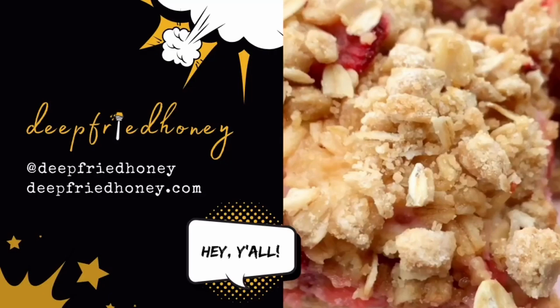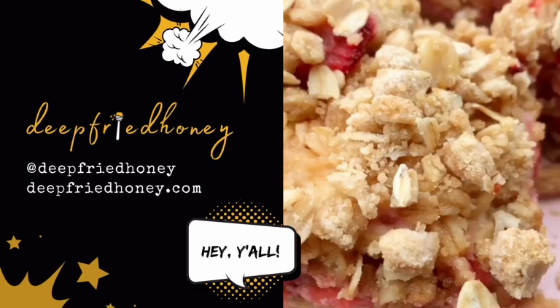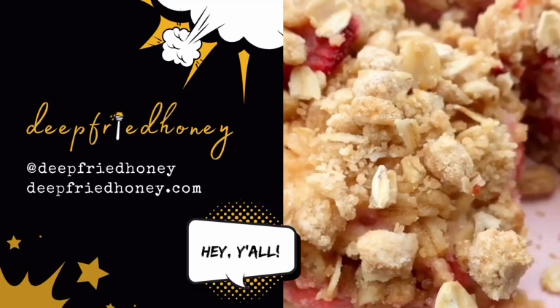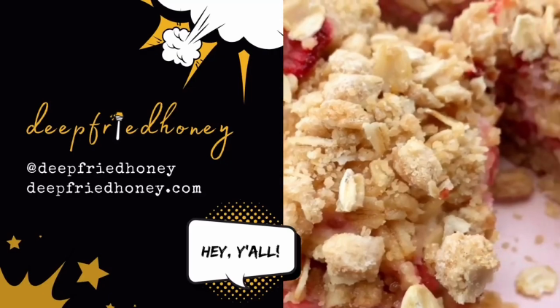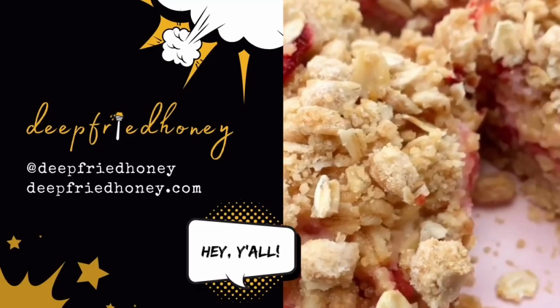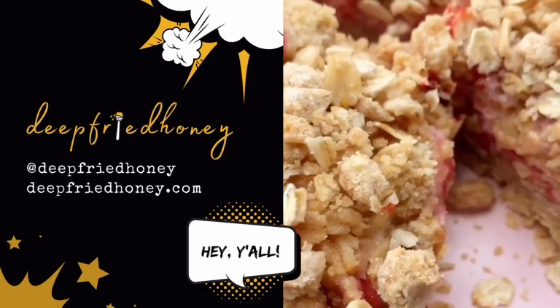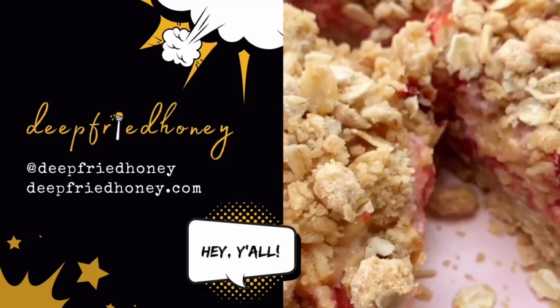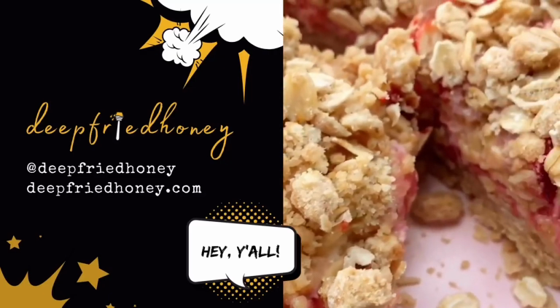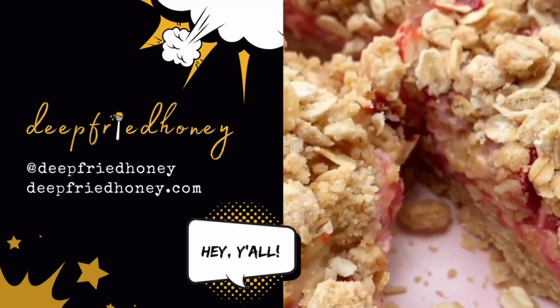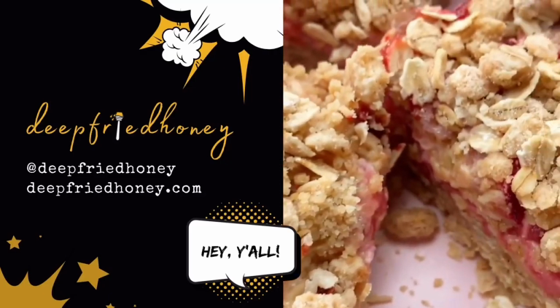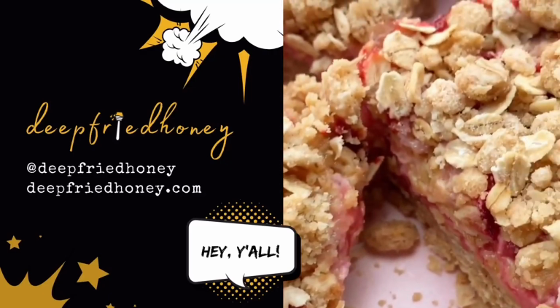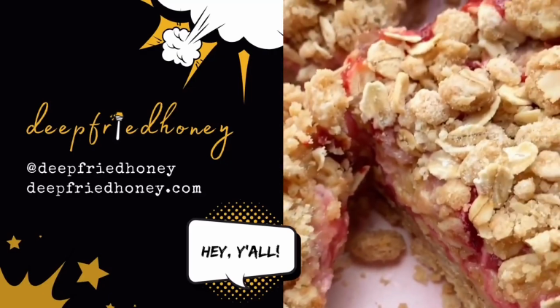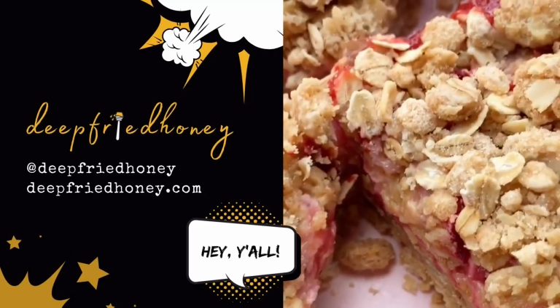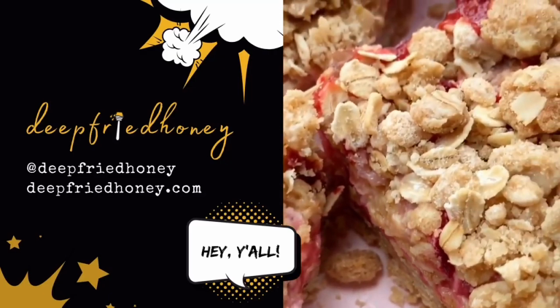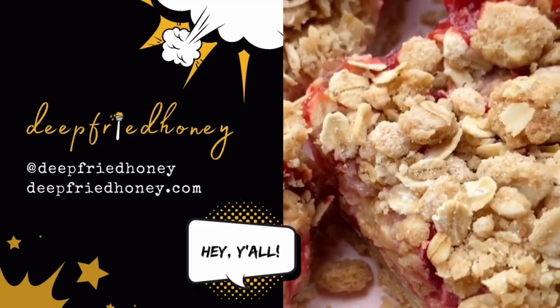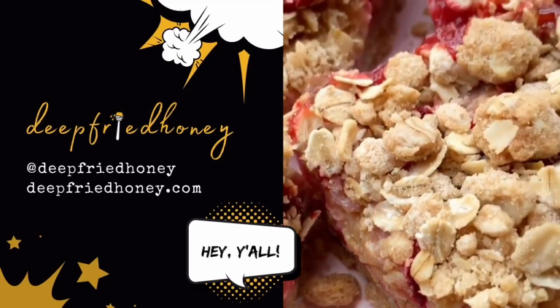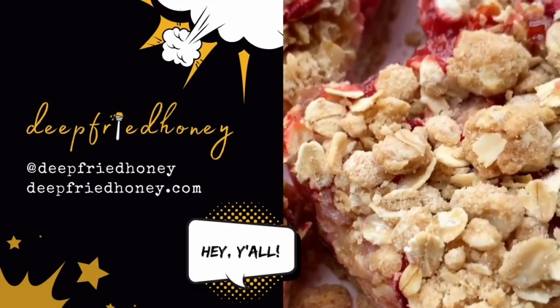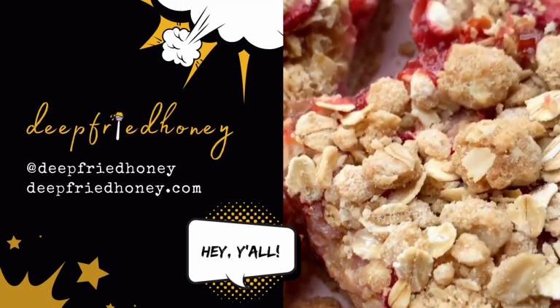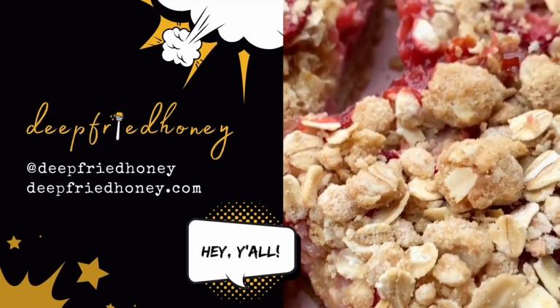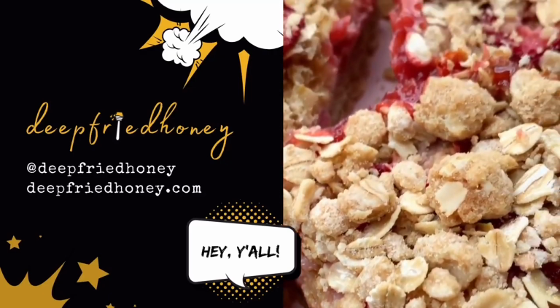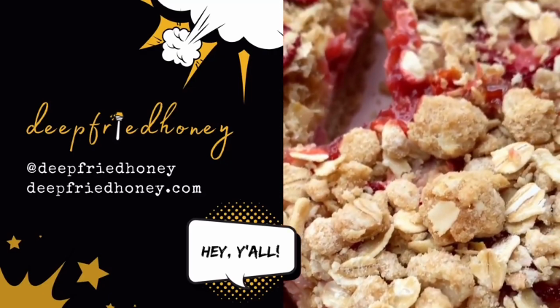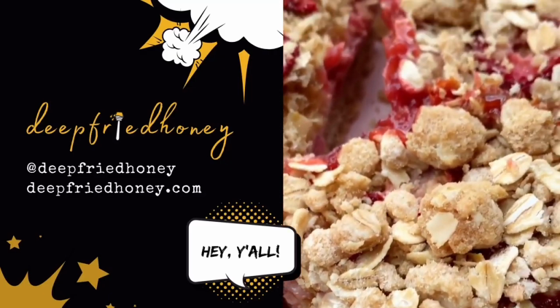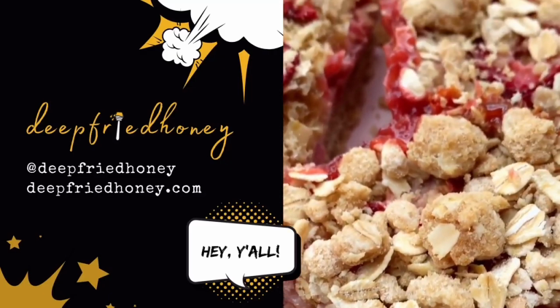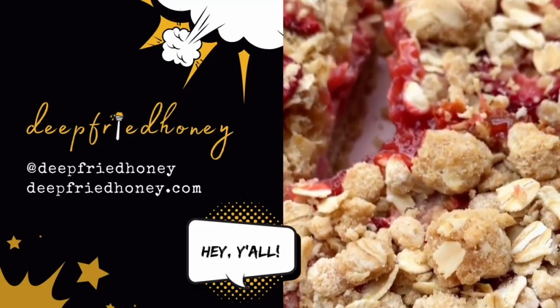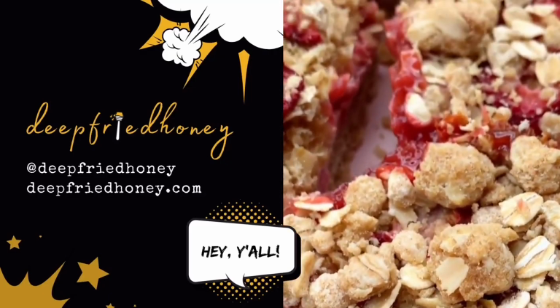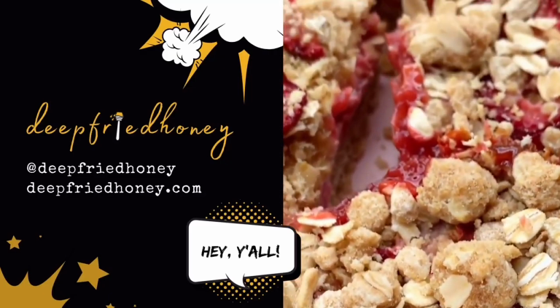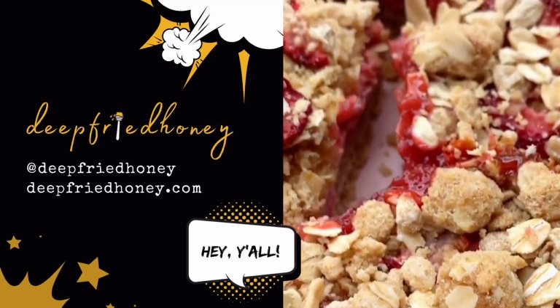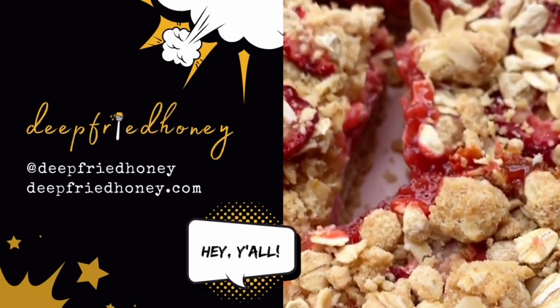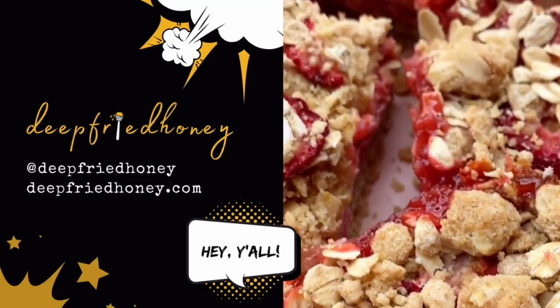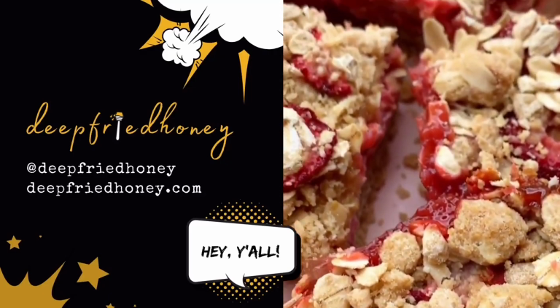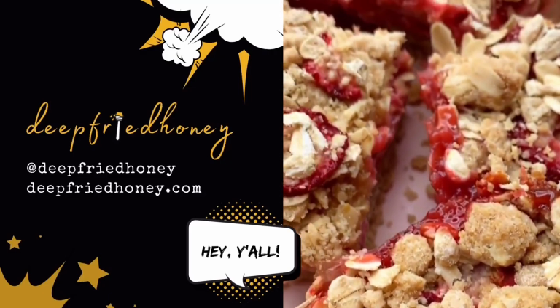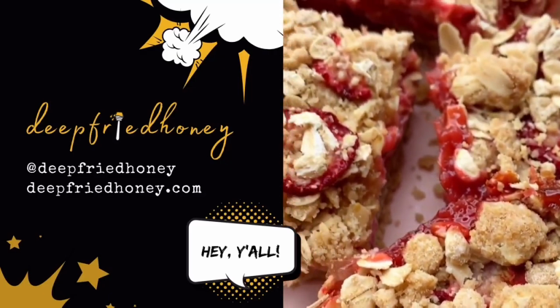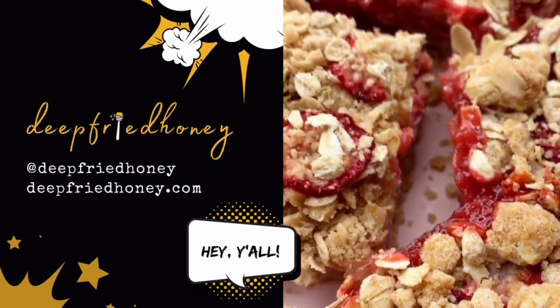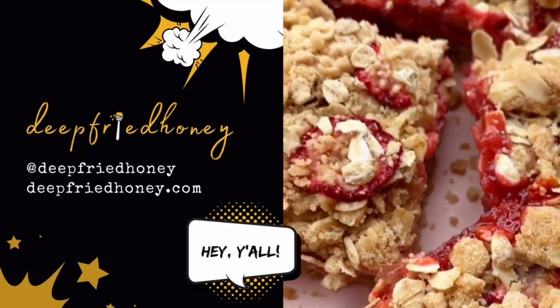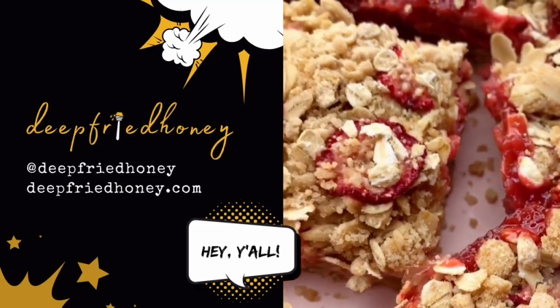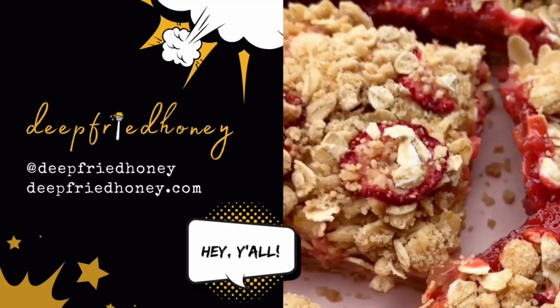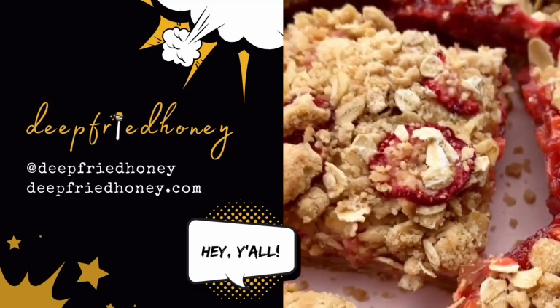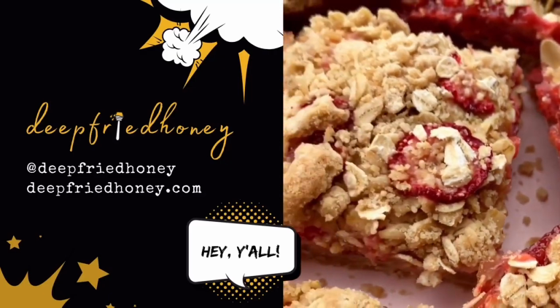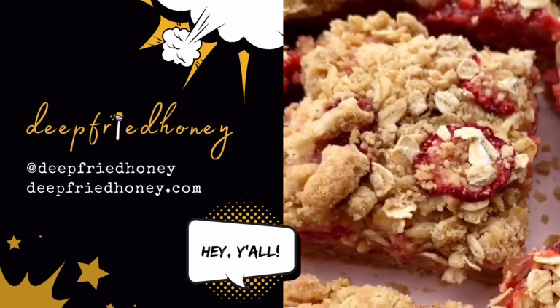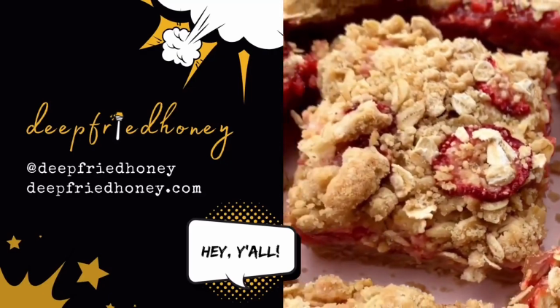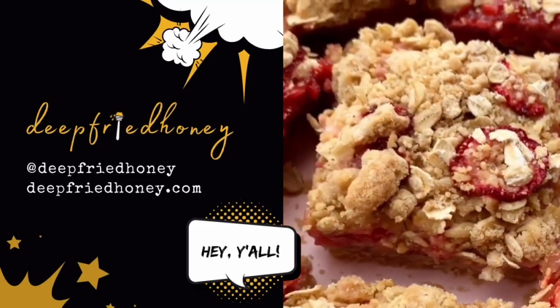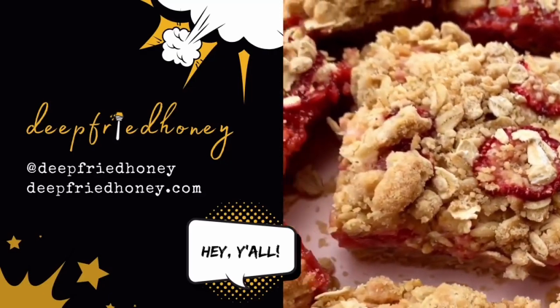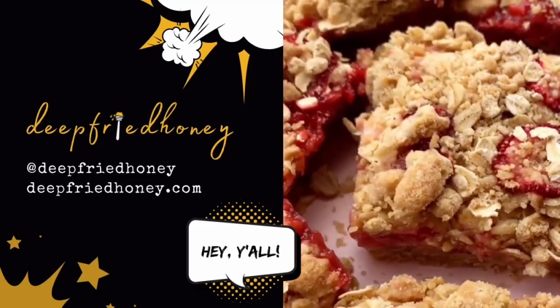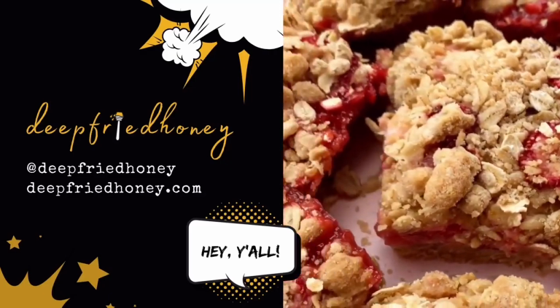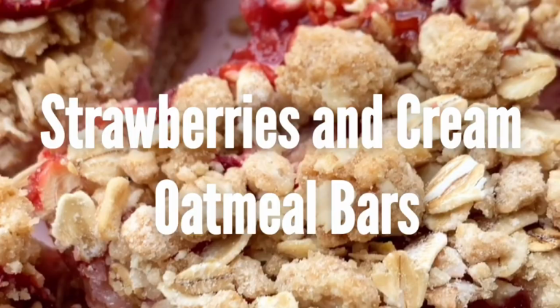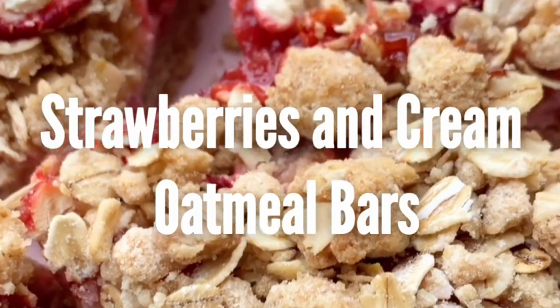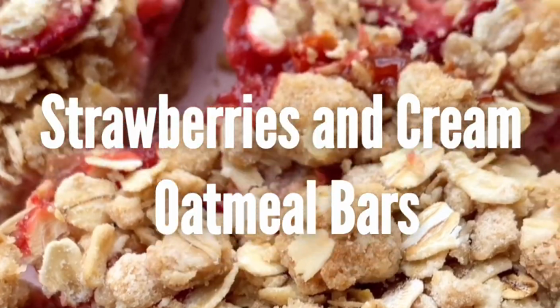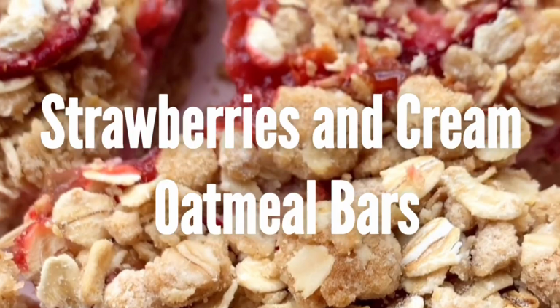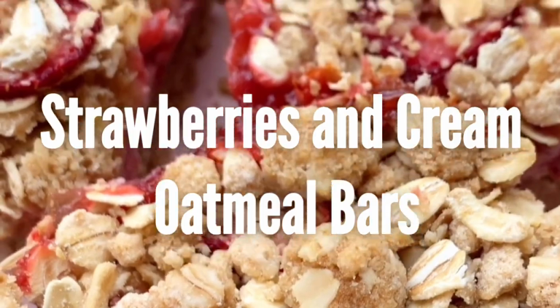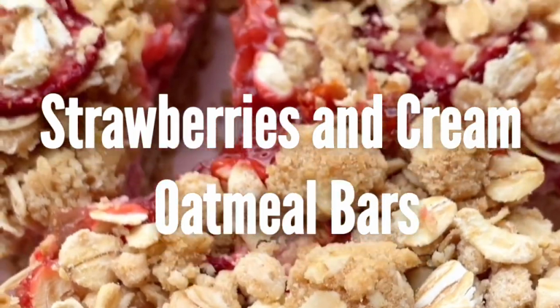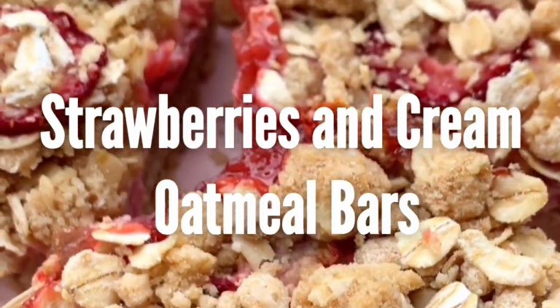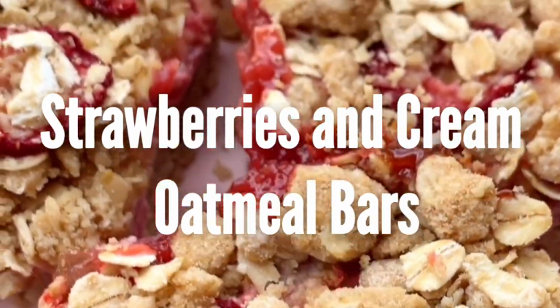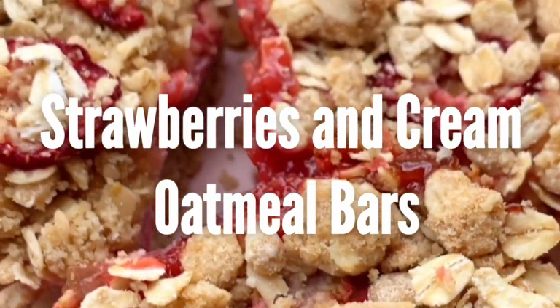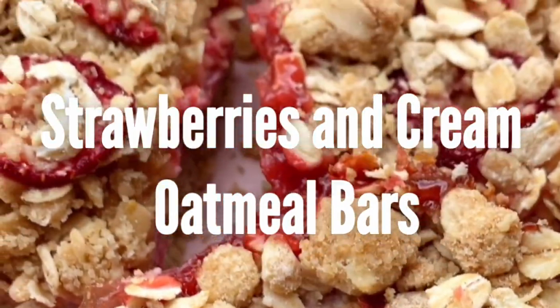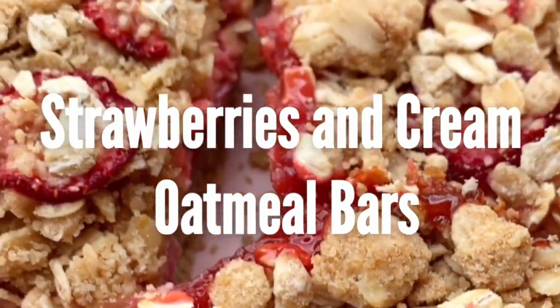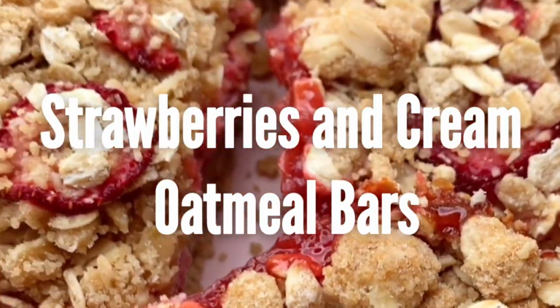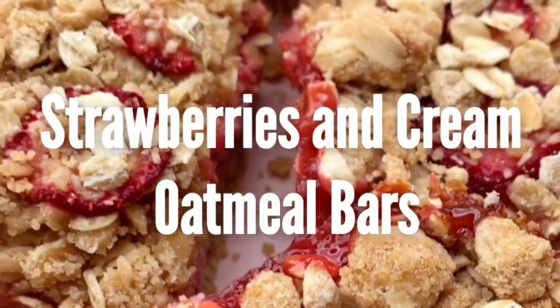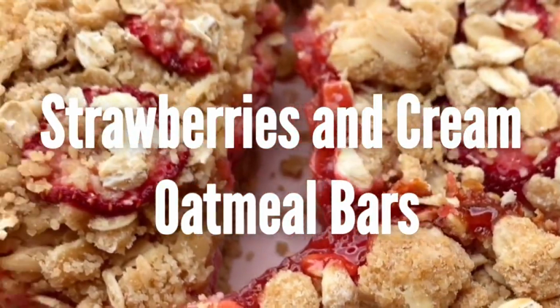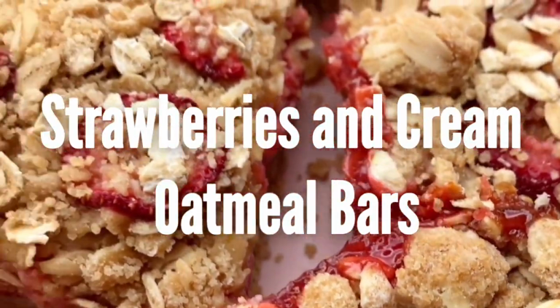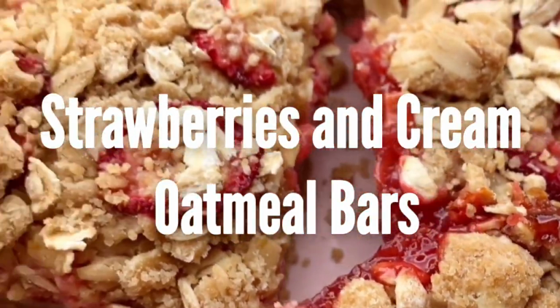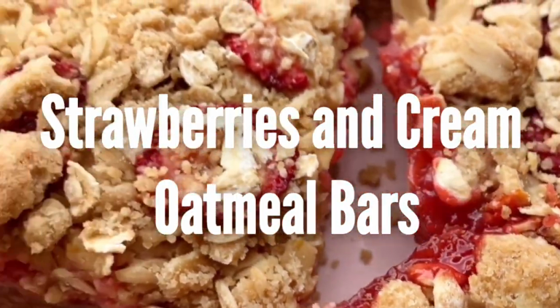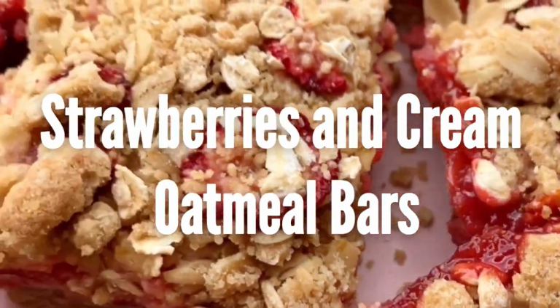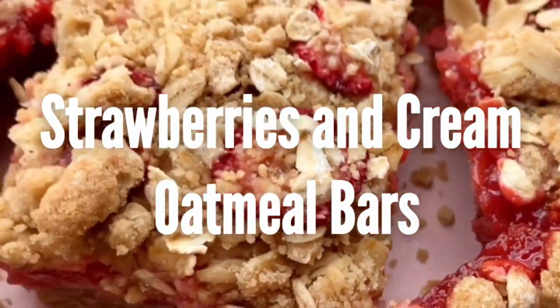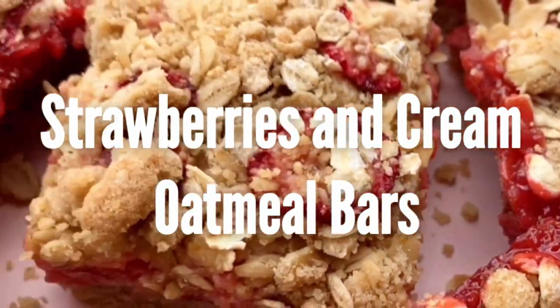Hey y'all, welcome back to Deep Fried Honey. Today we are going to be making strawberries and cream oatmeal bars.